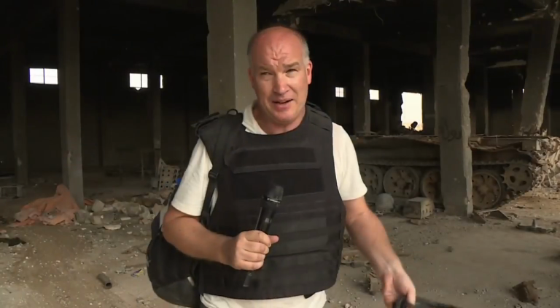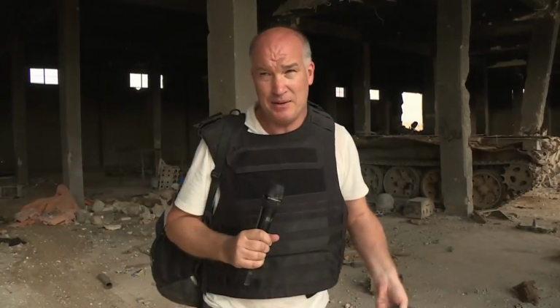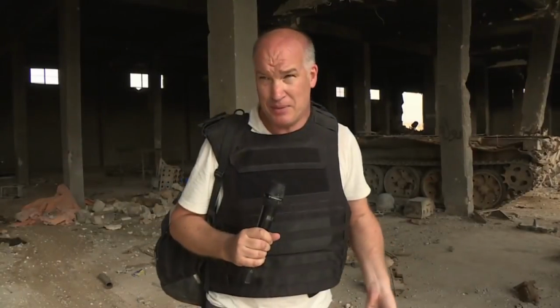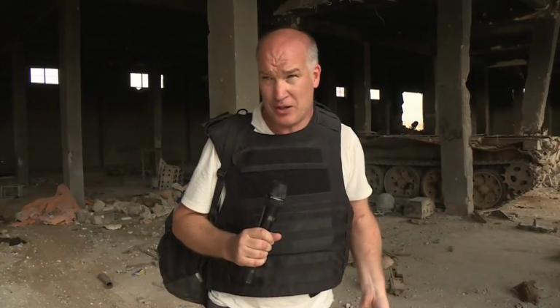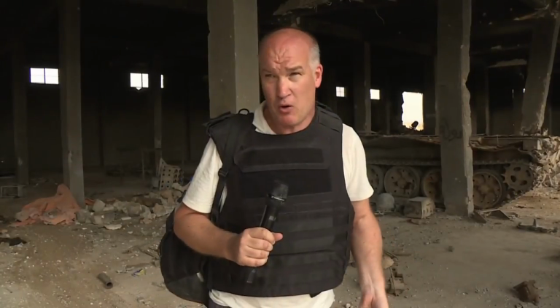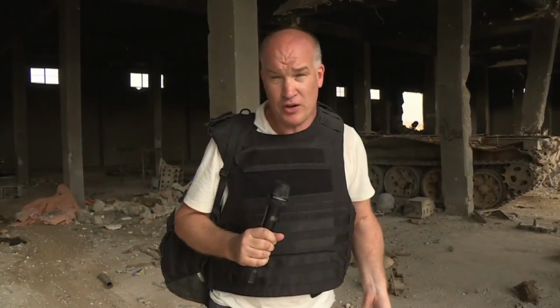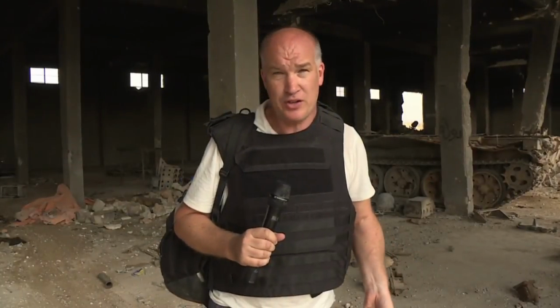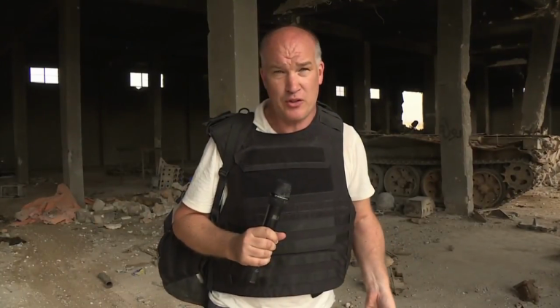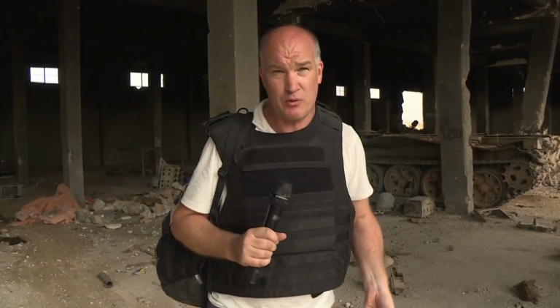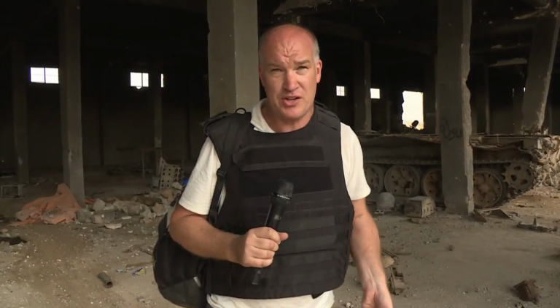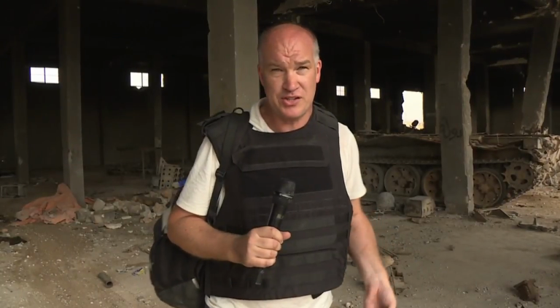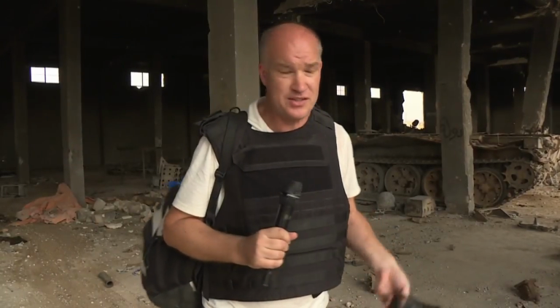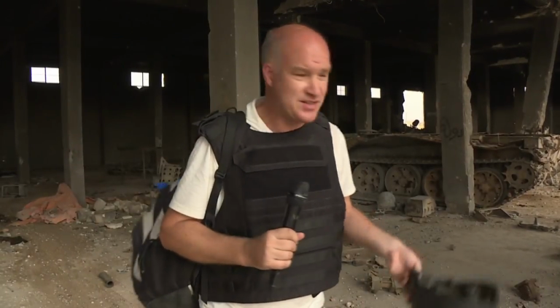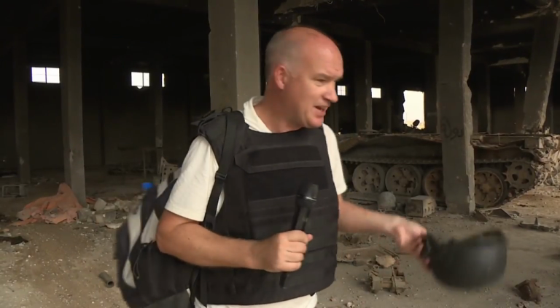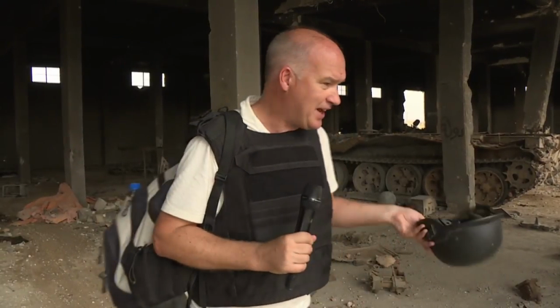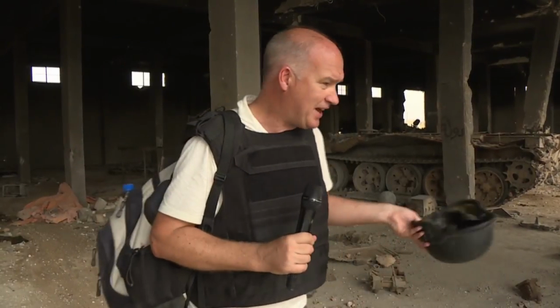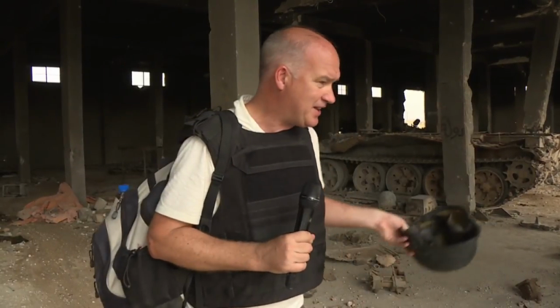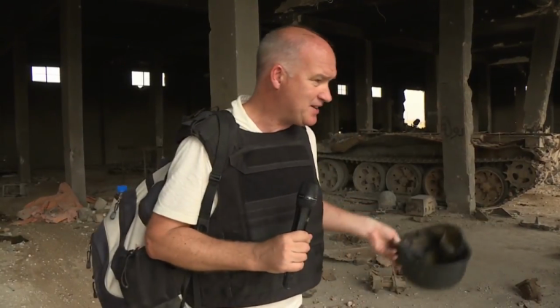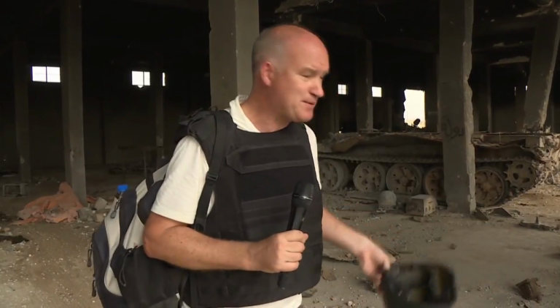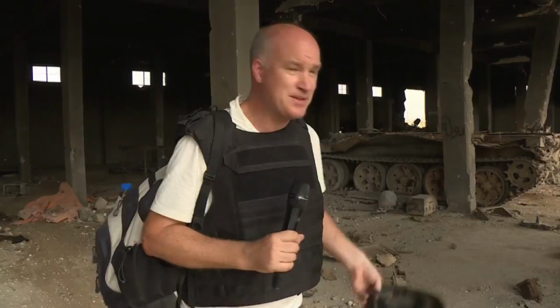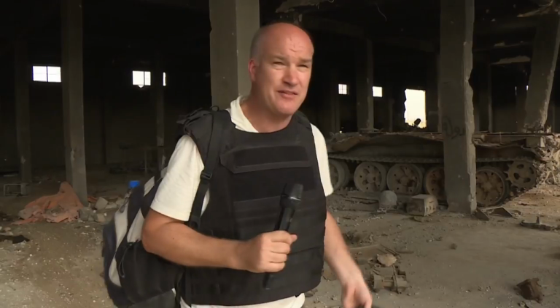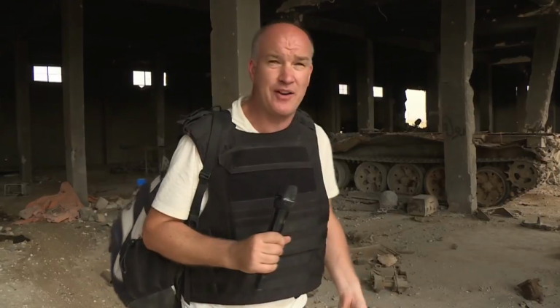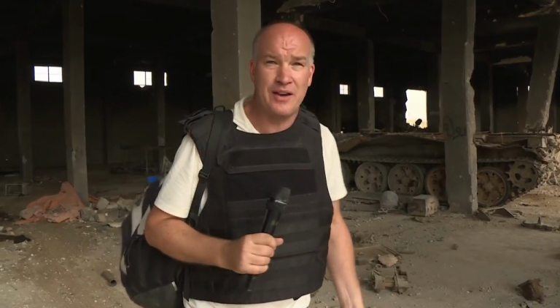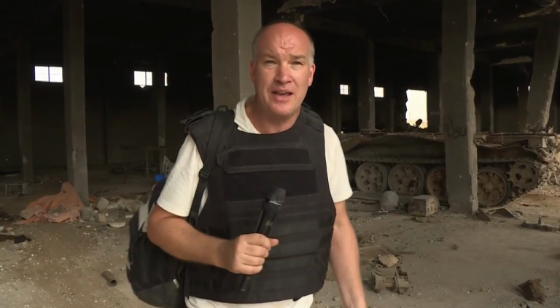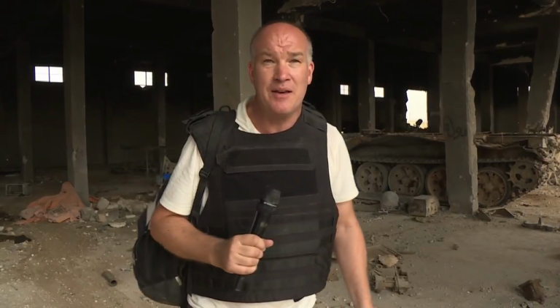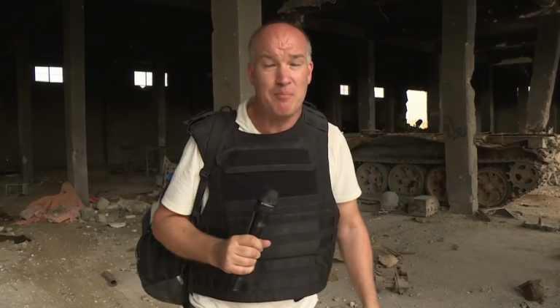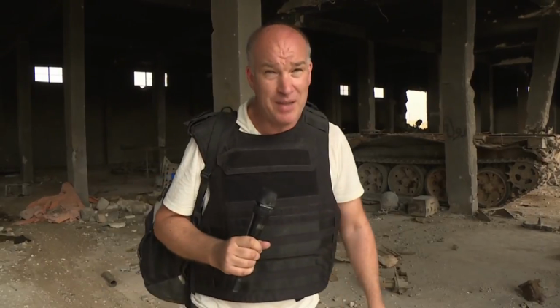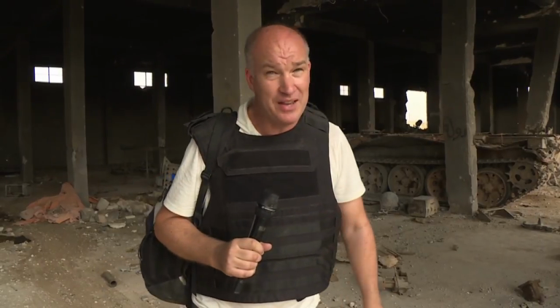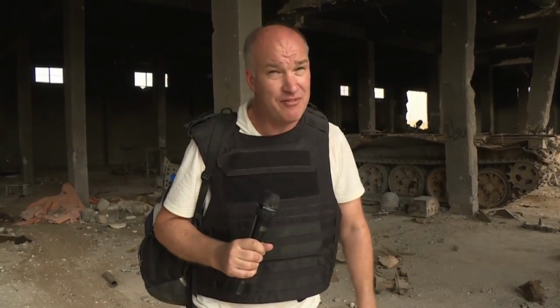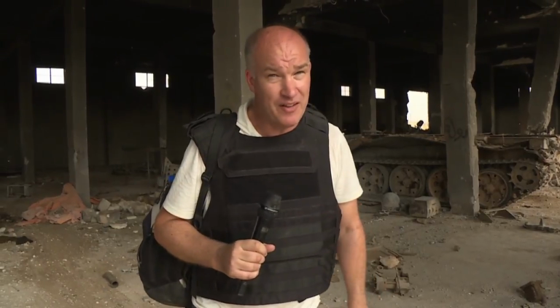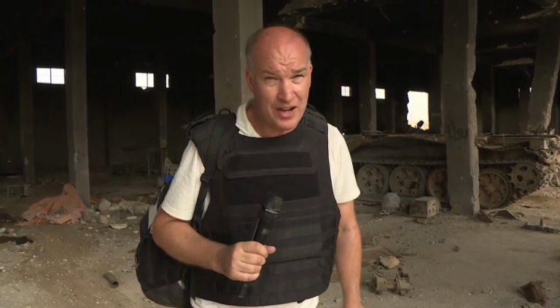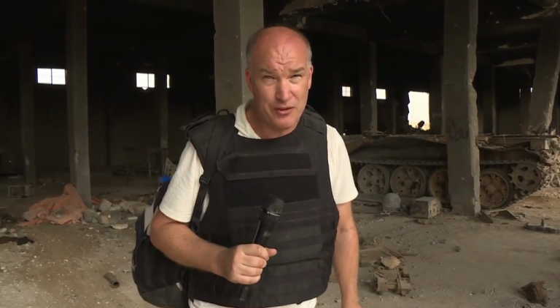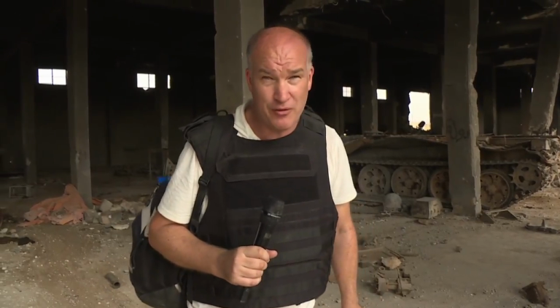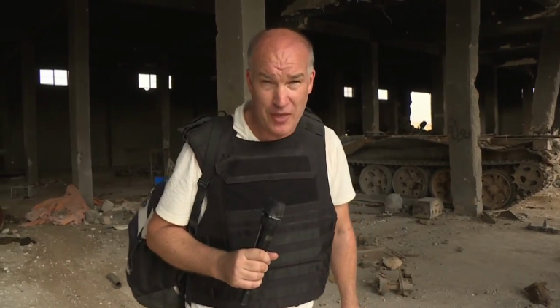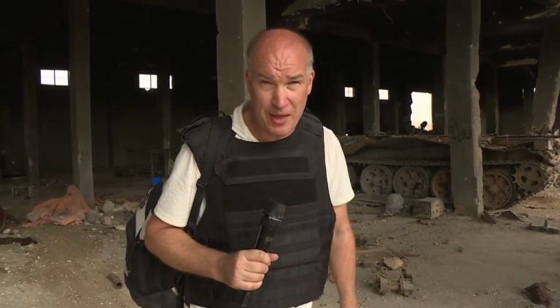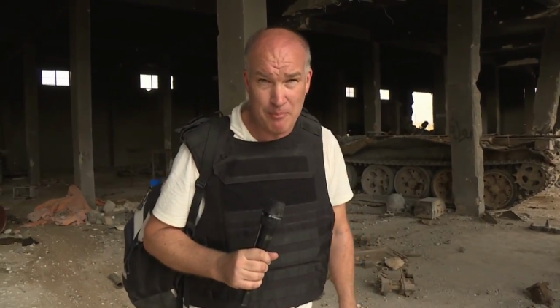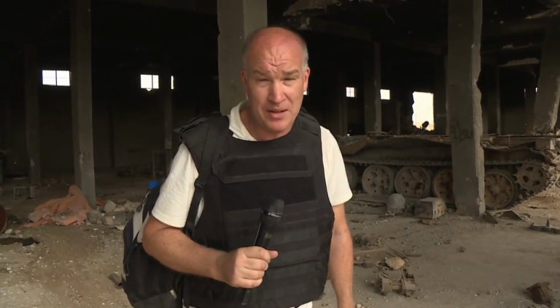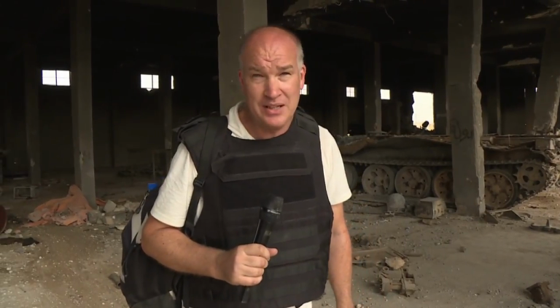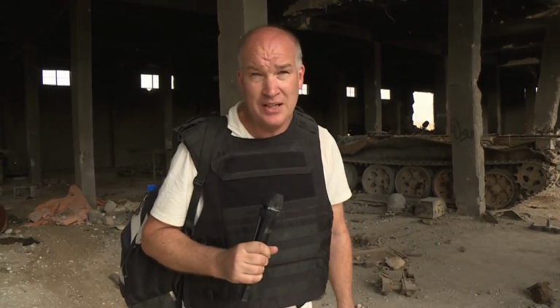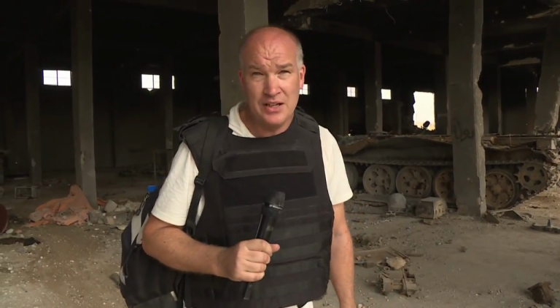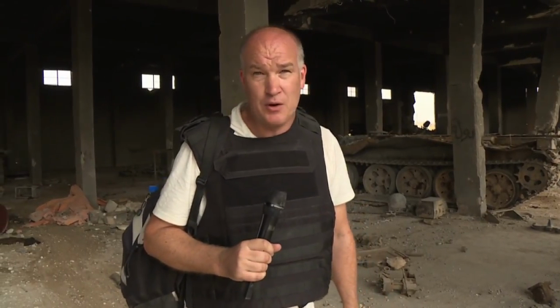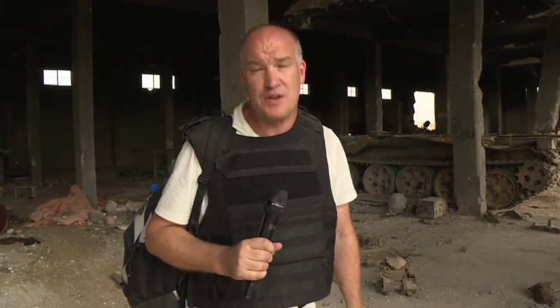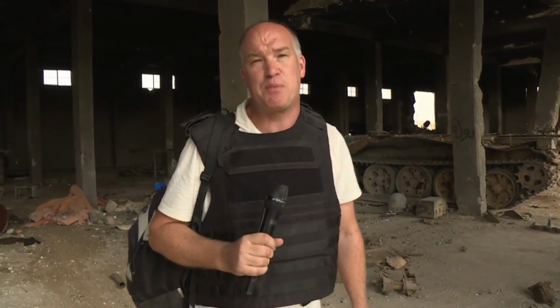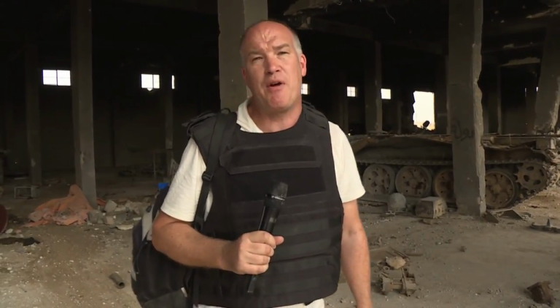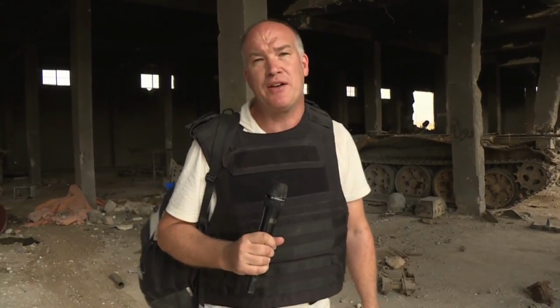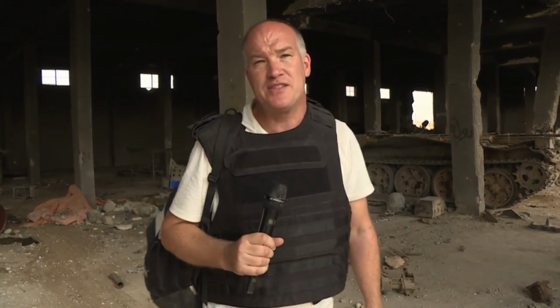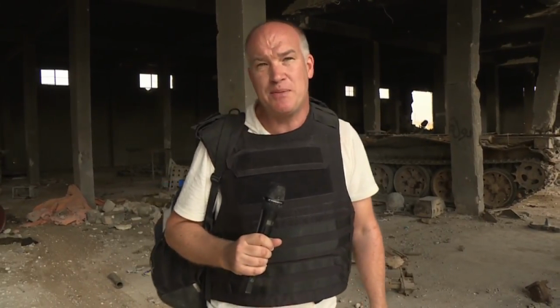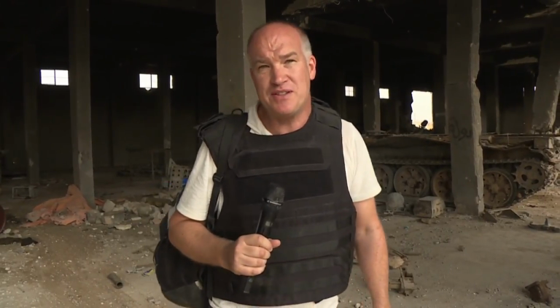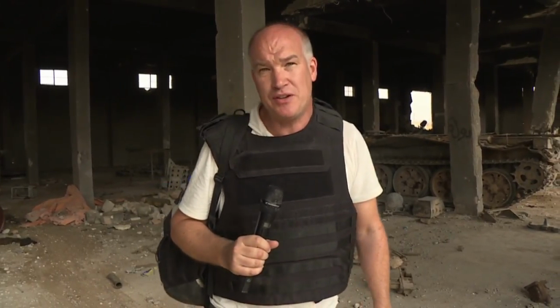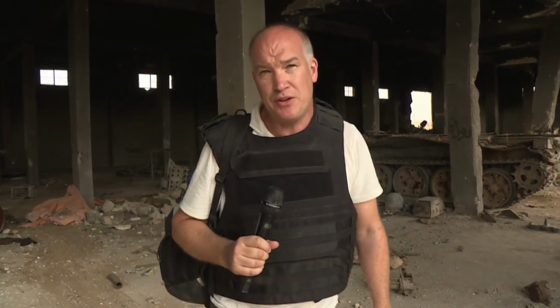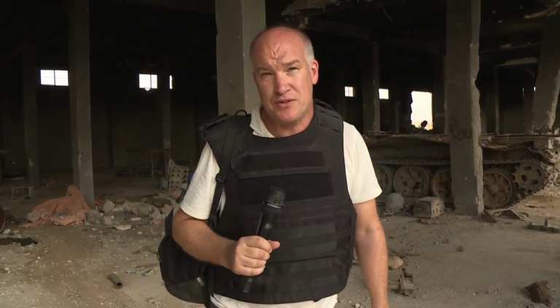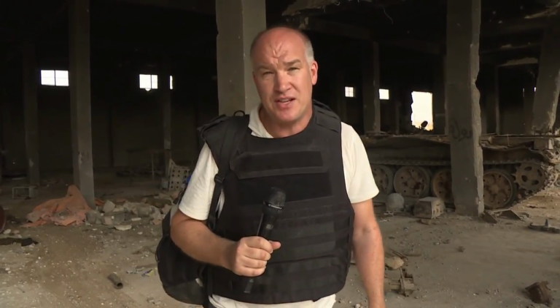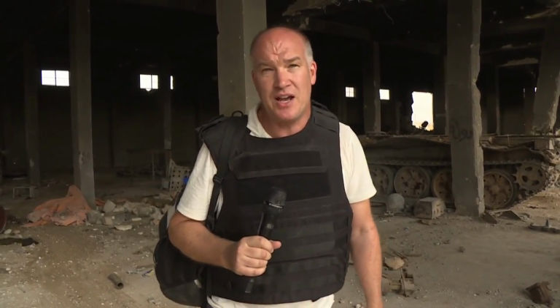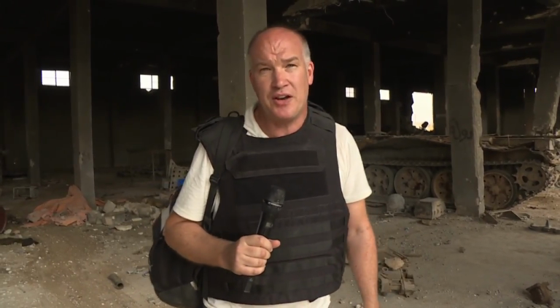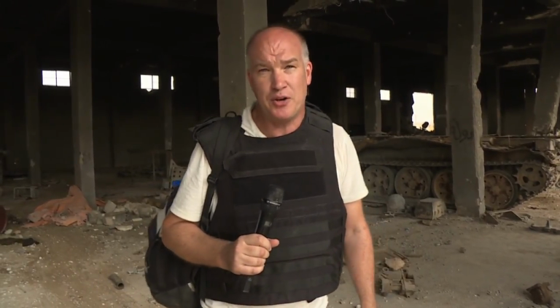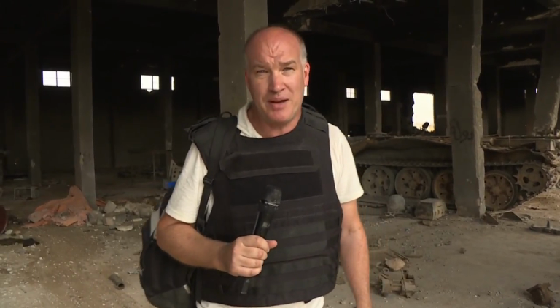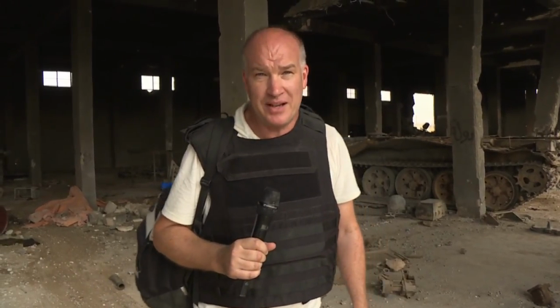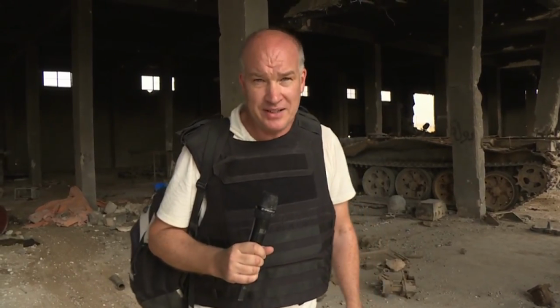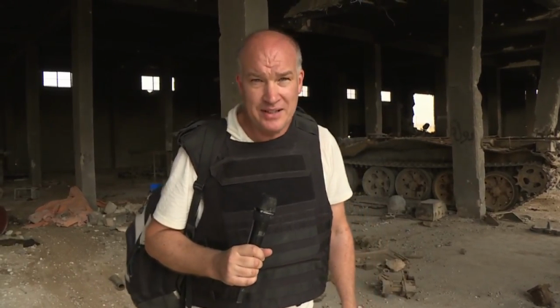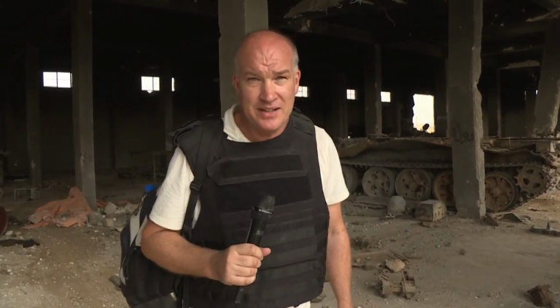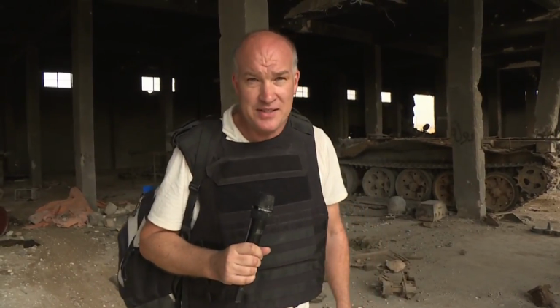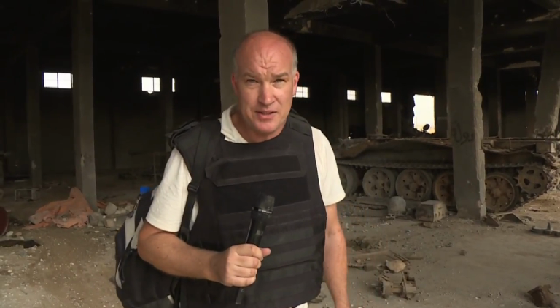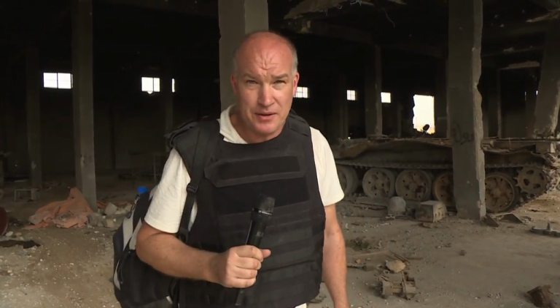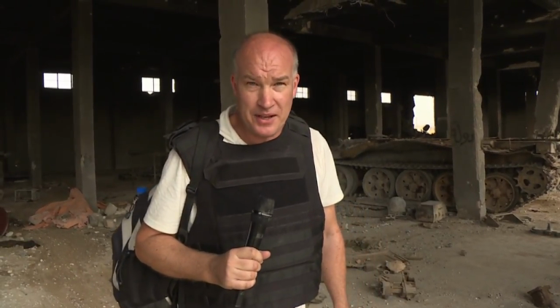But according to the Russians, this was a very big find for them. Chris Brown, CBC News in Akrabat, Syria.